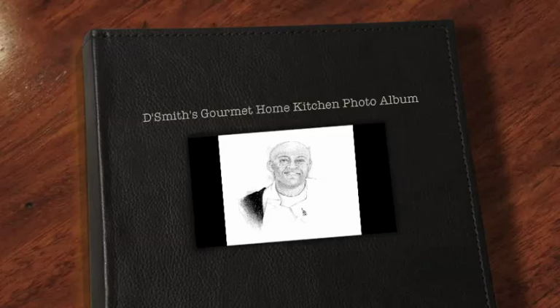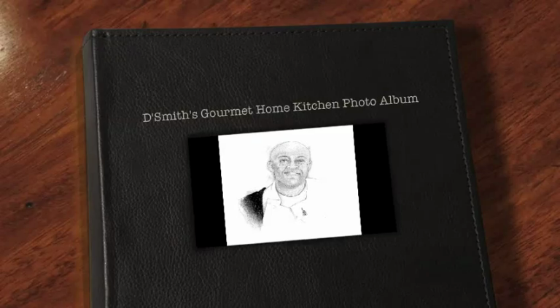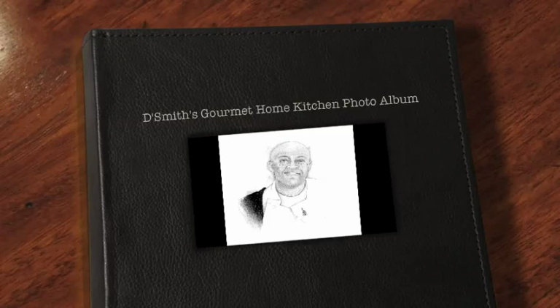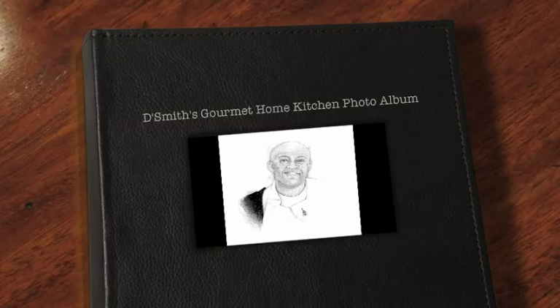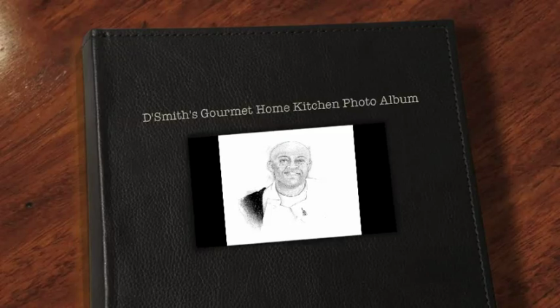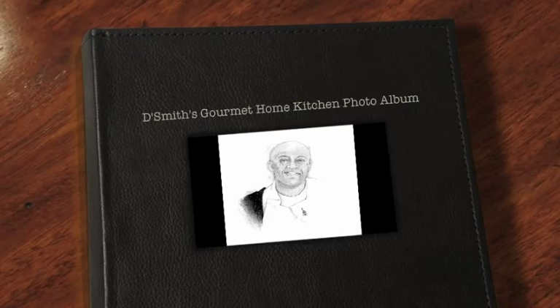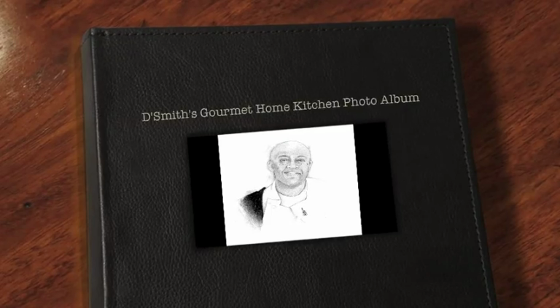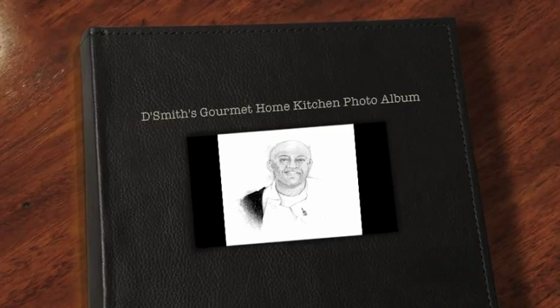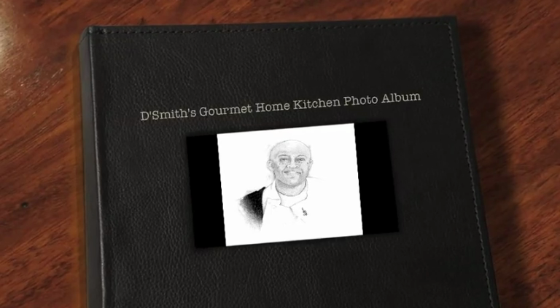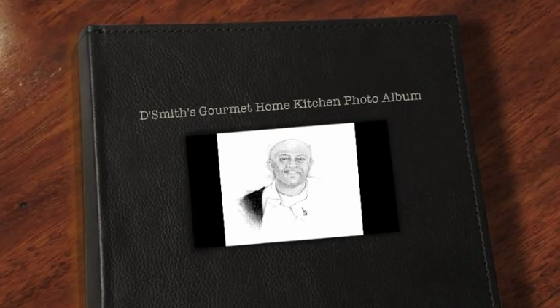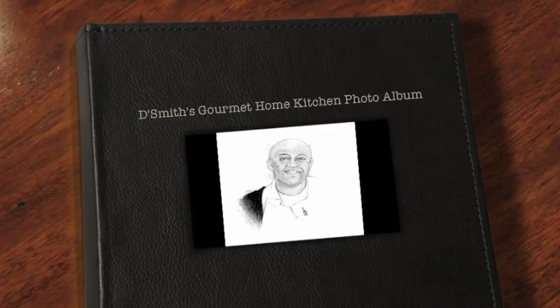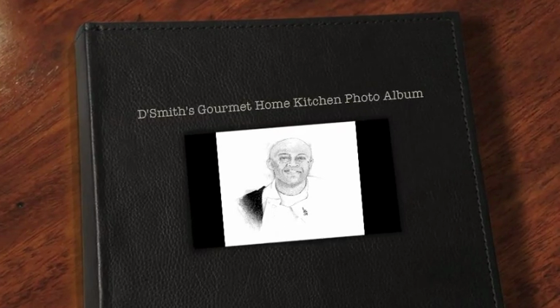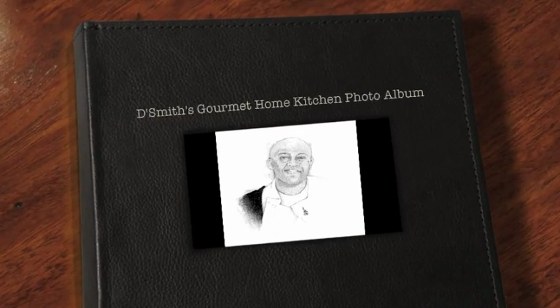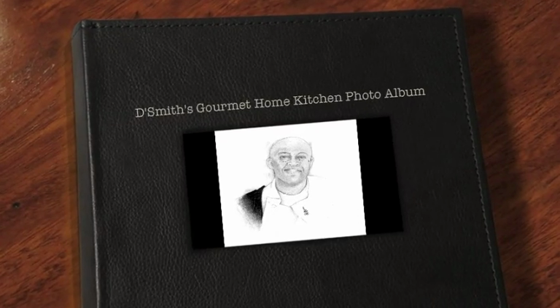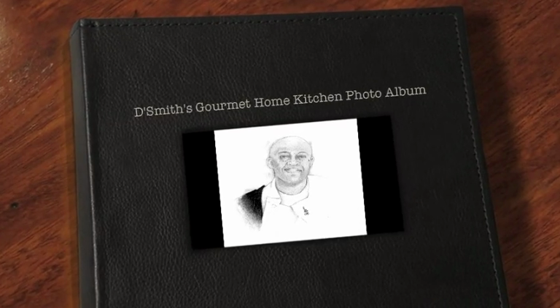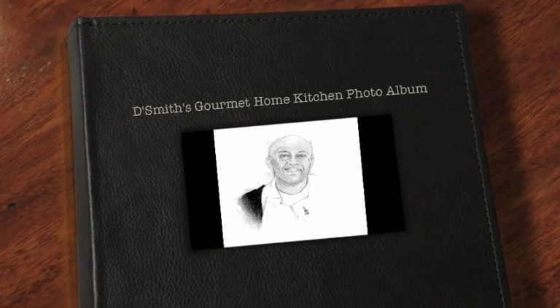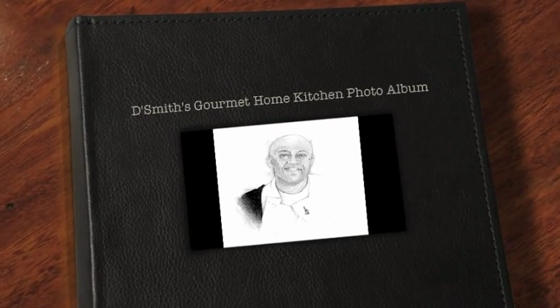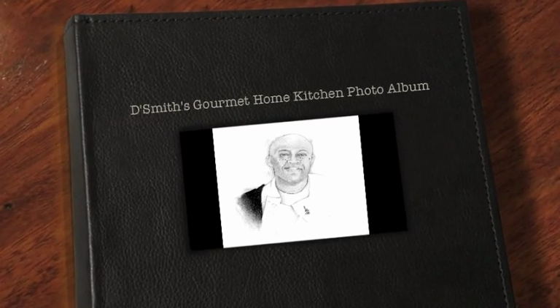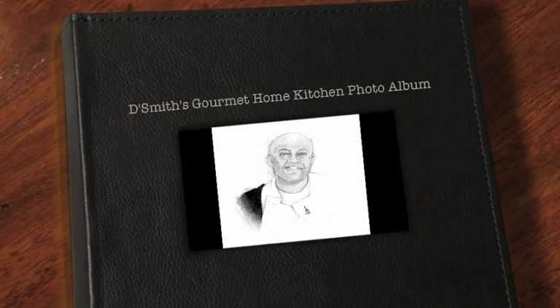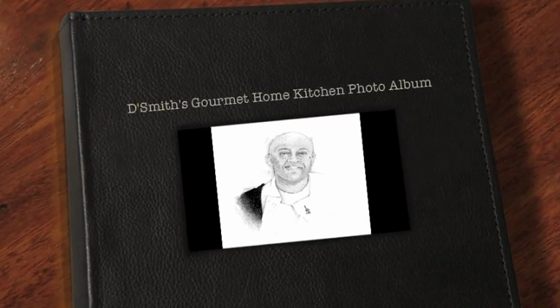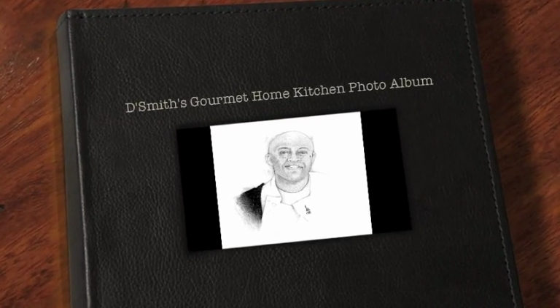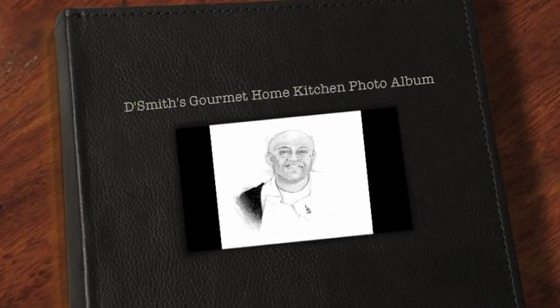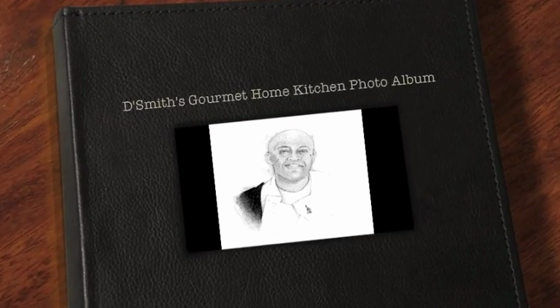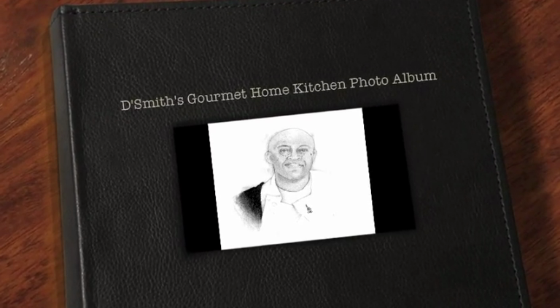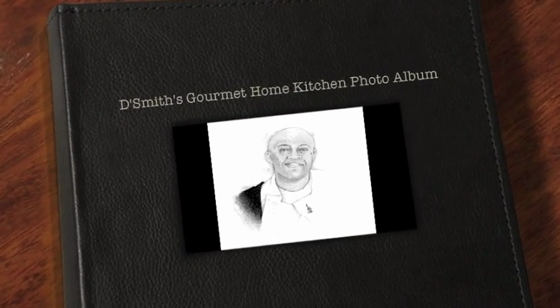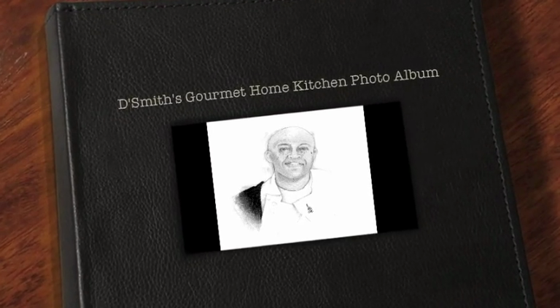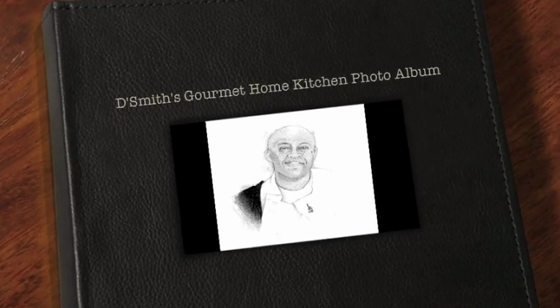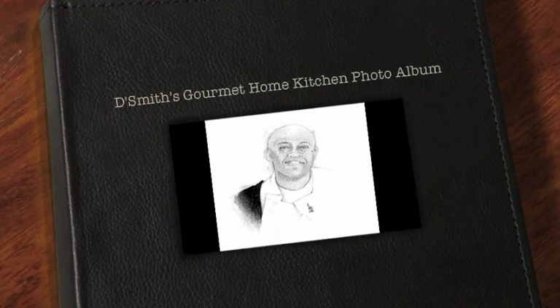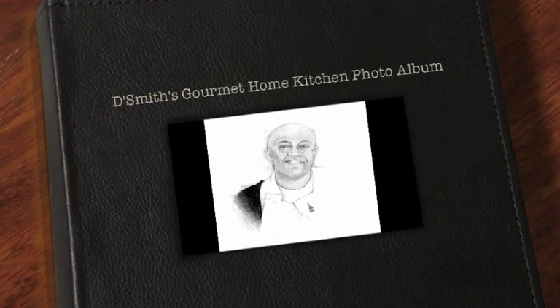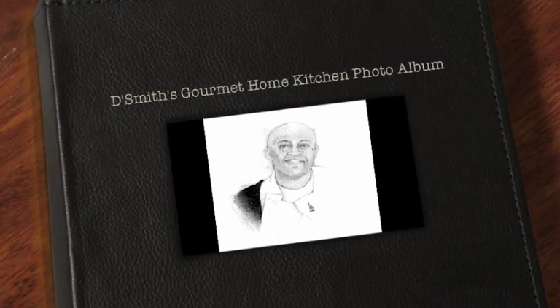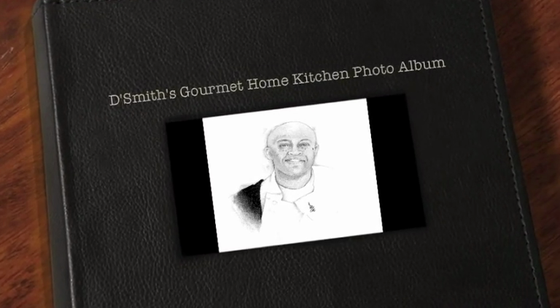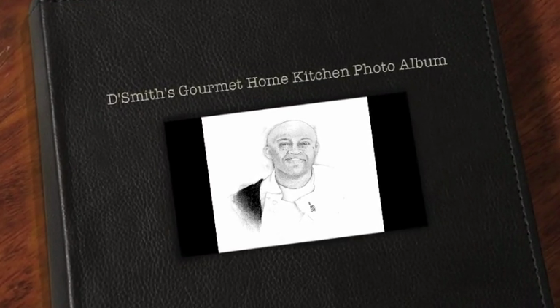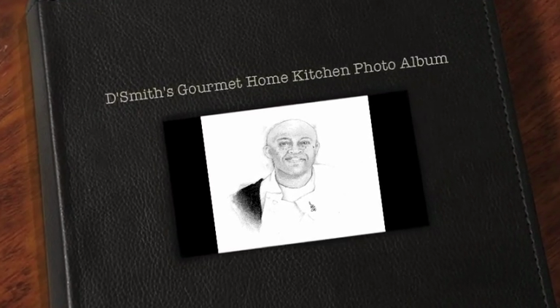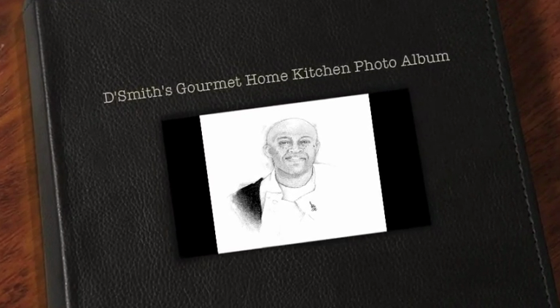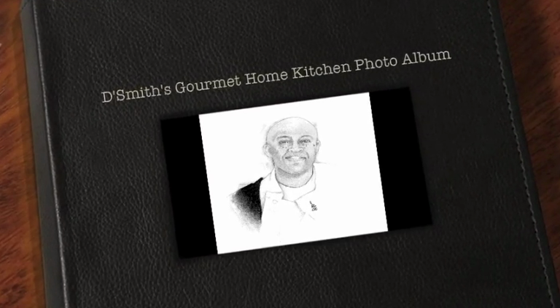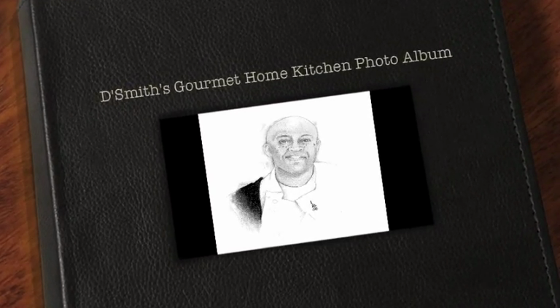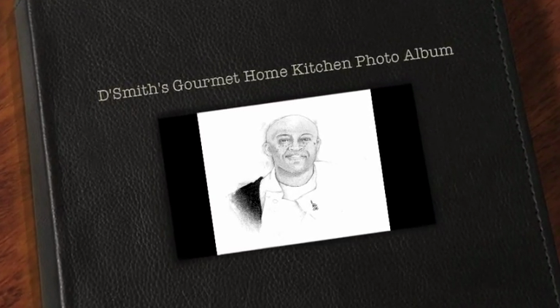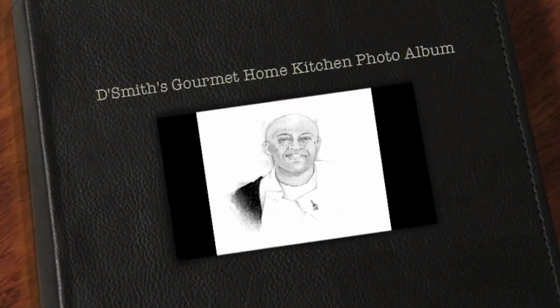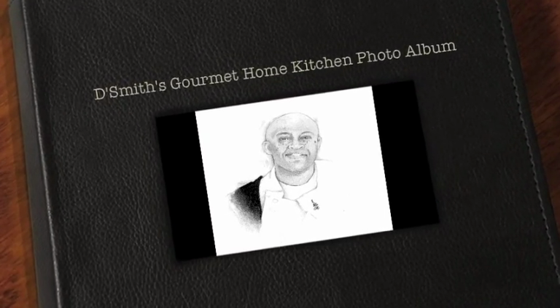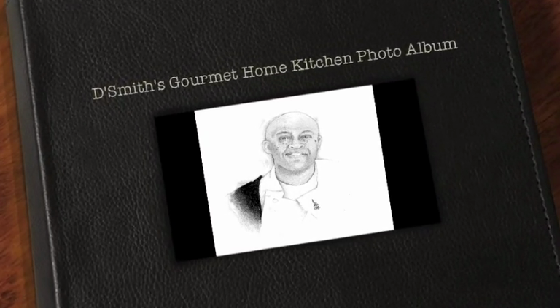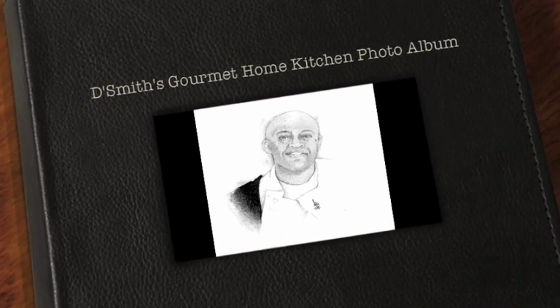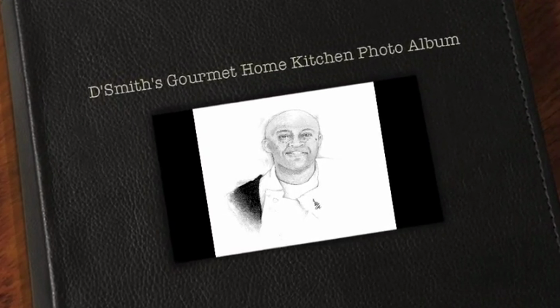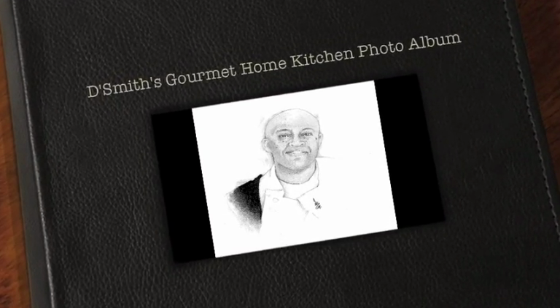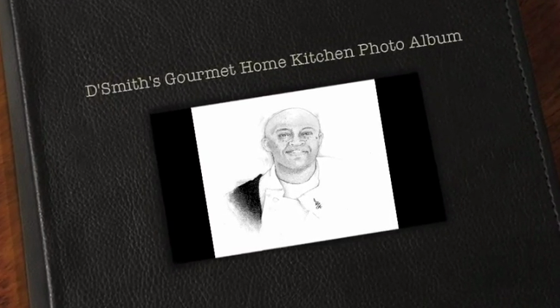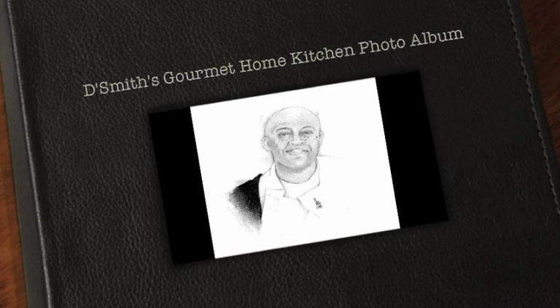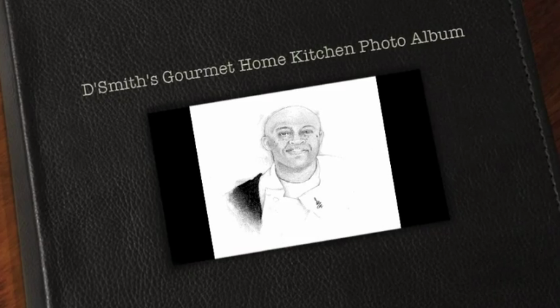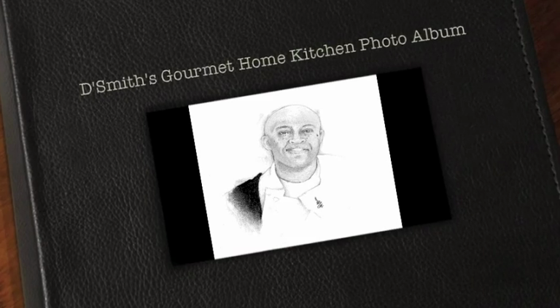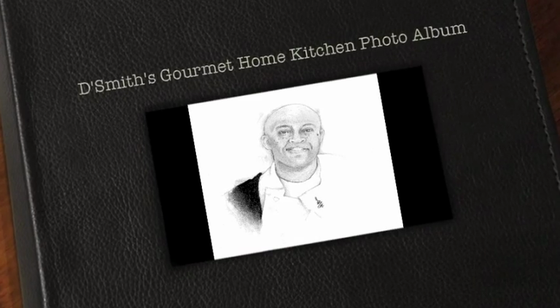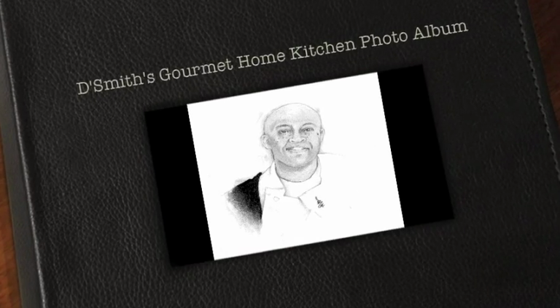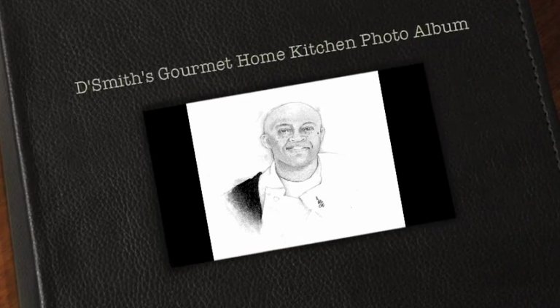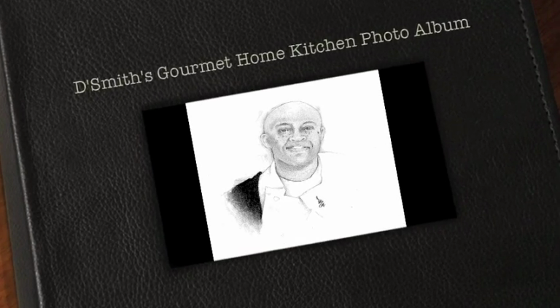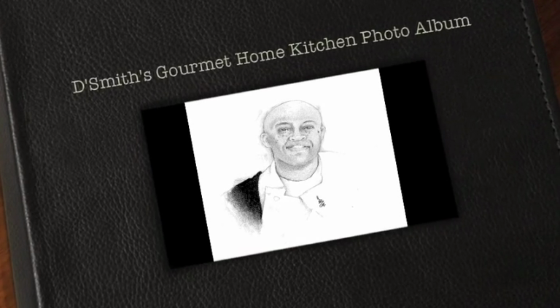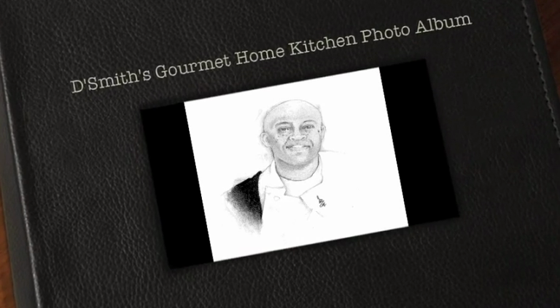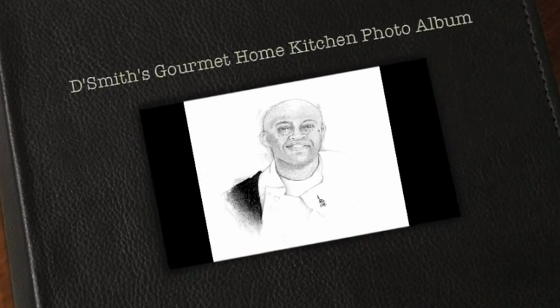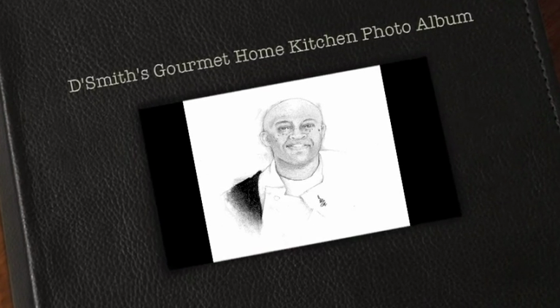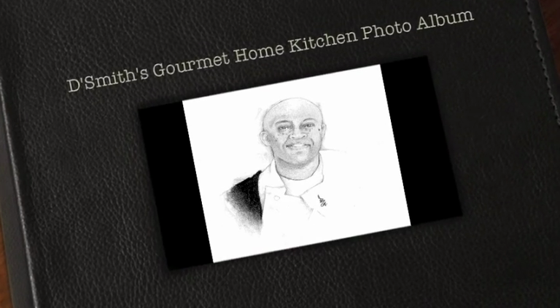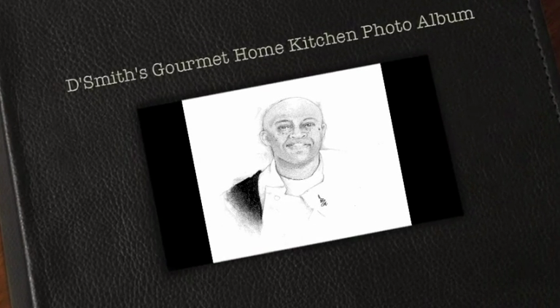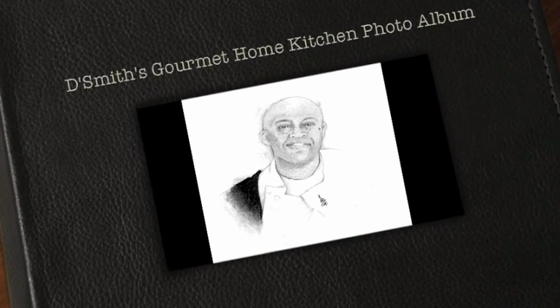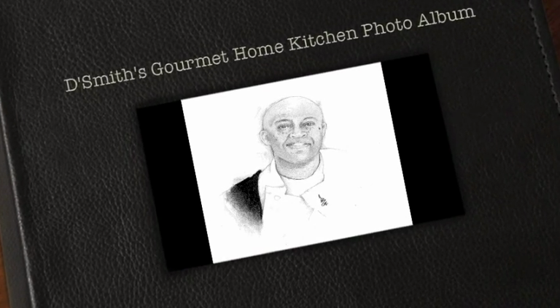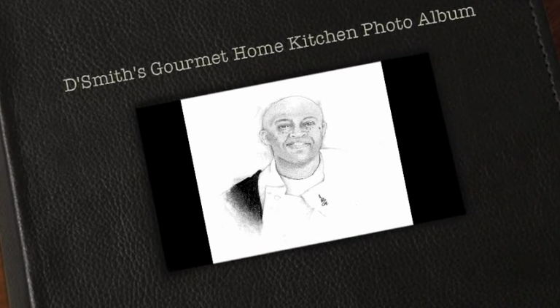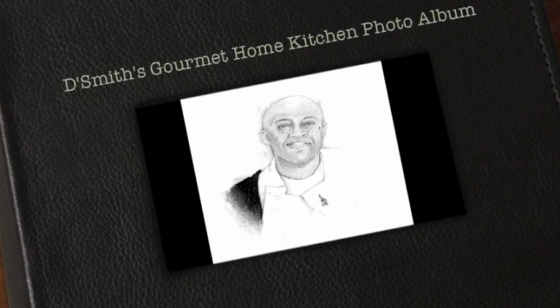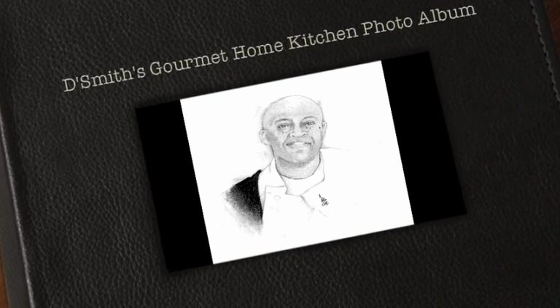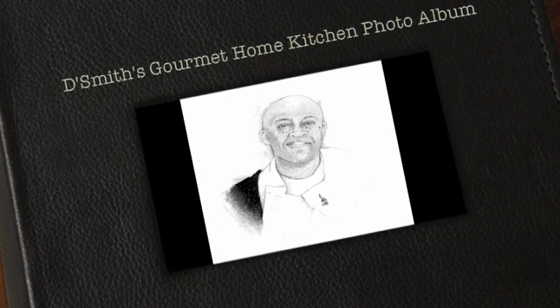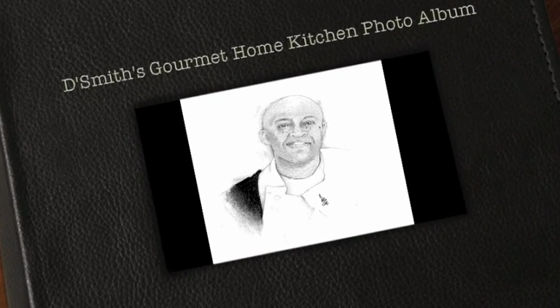Hi, I'm Daryl and this is the Smith's Gourmet Home Kitchen photo album featuring some of my favorite home cooking recipes.